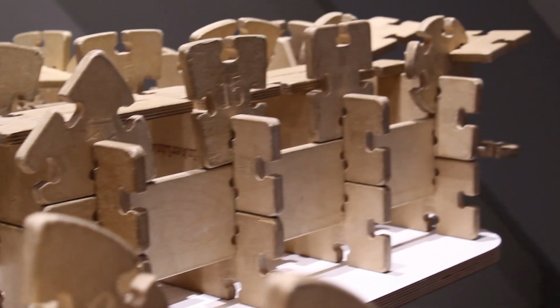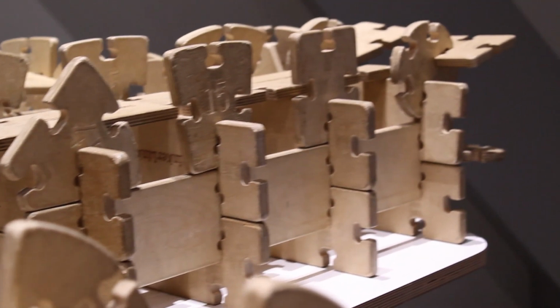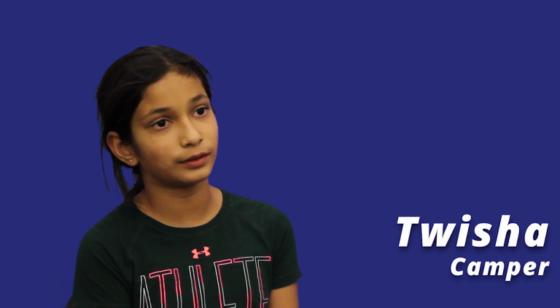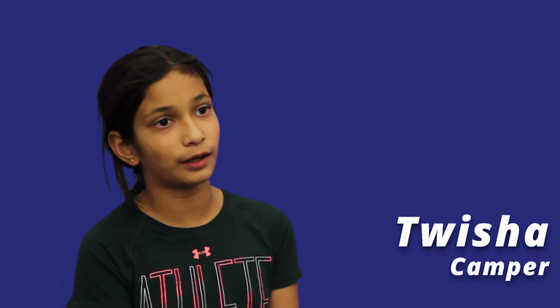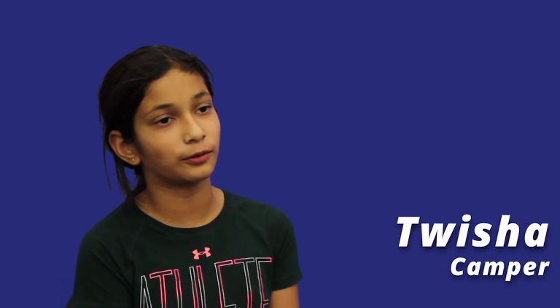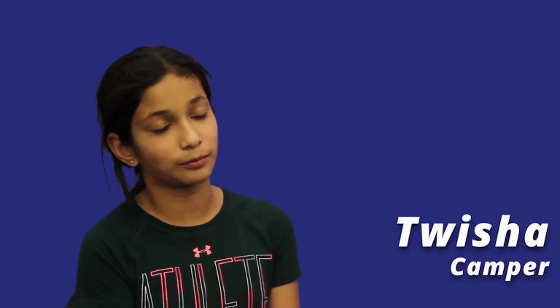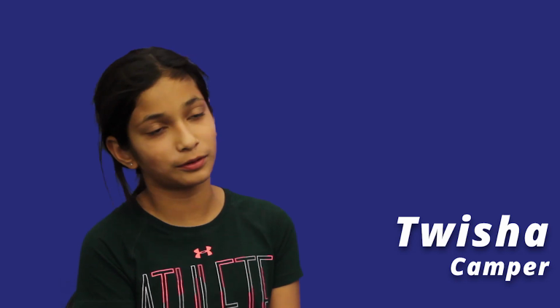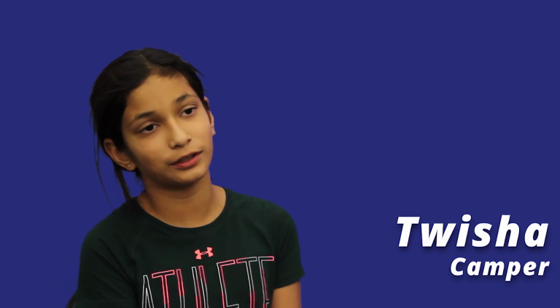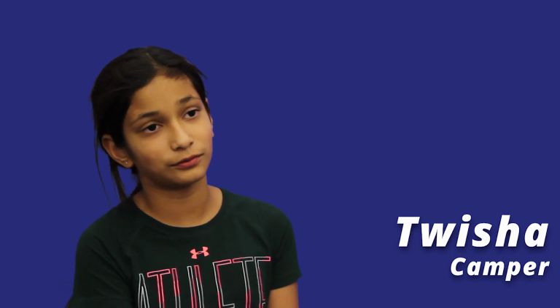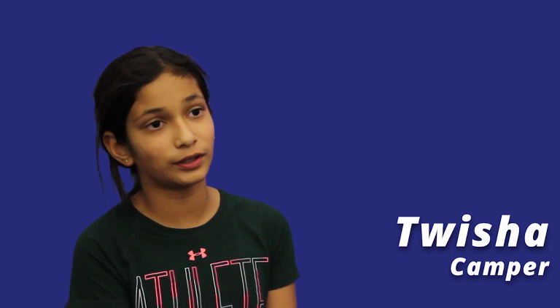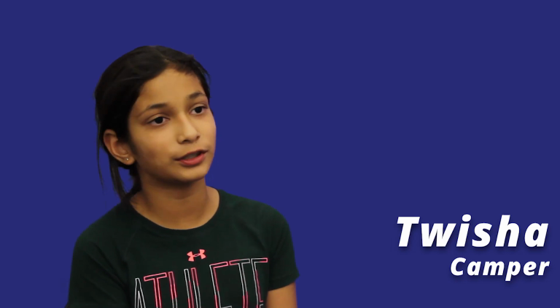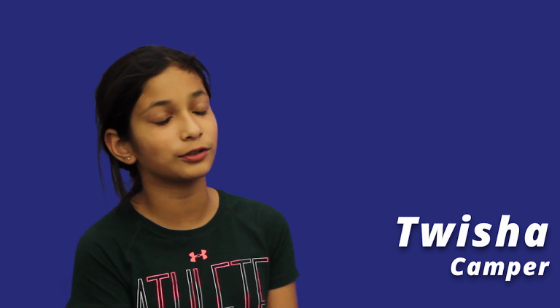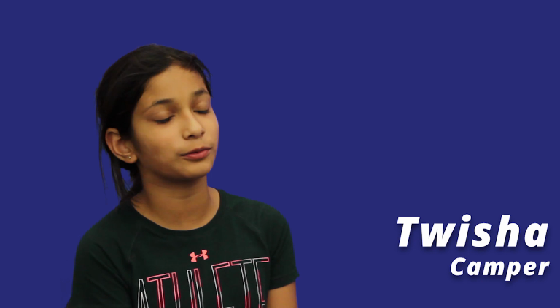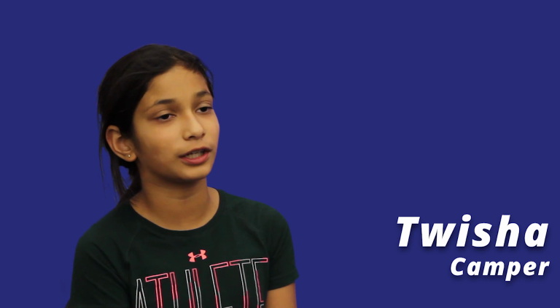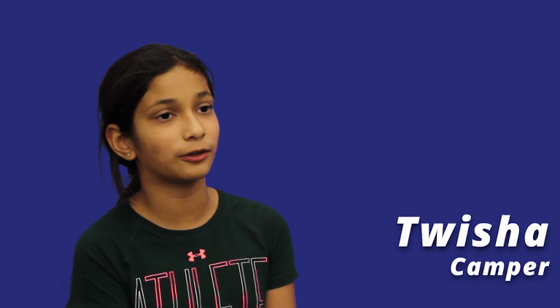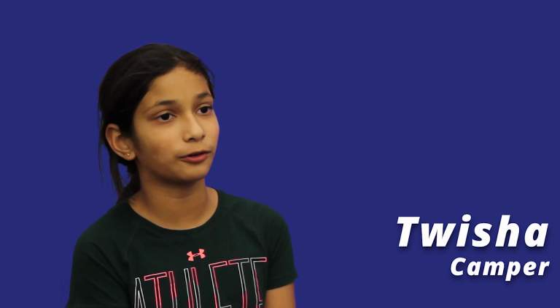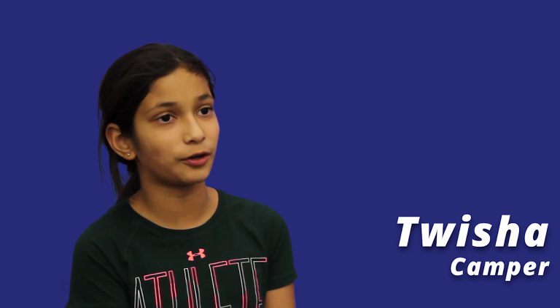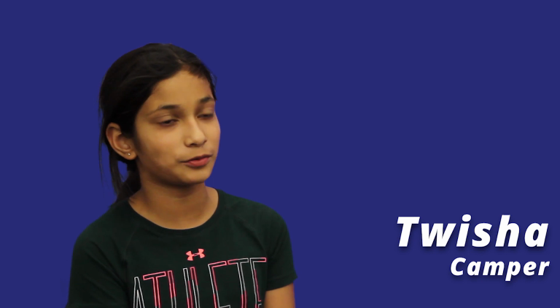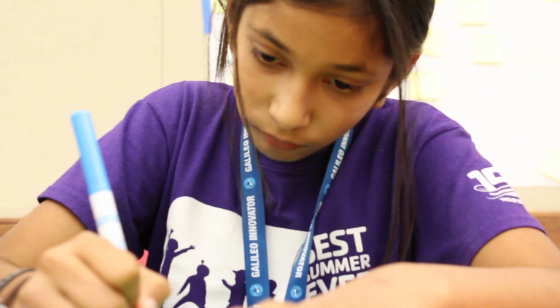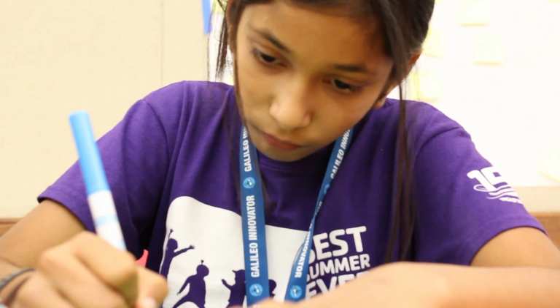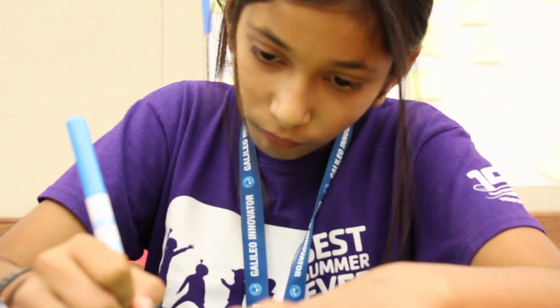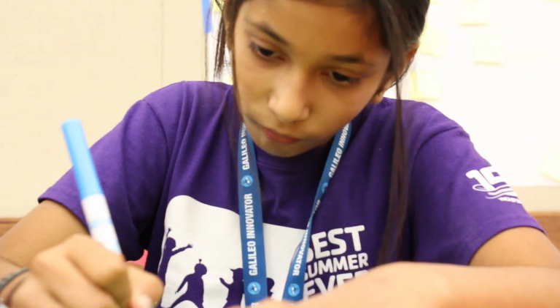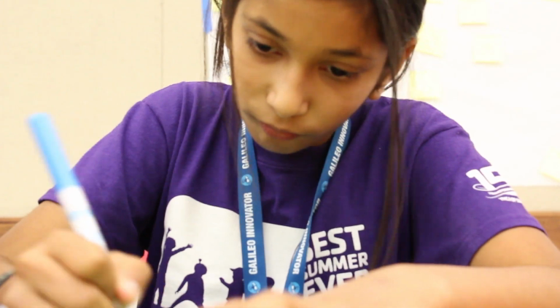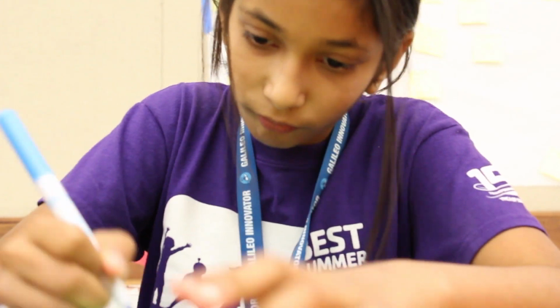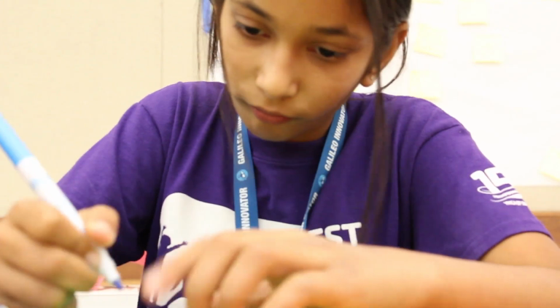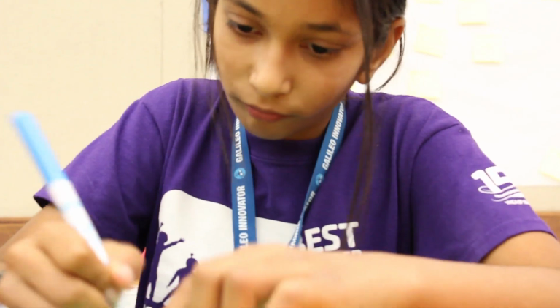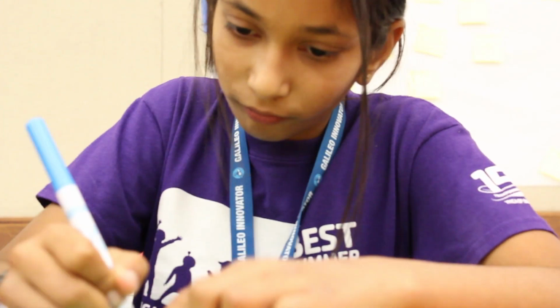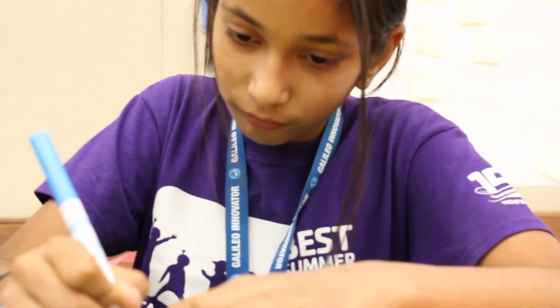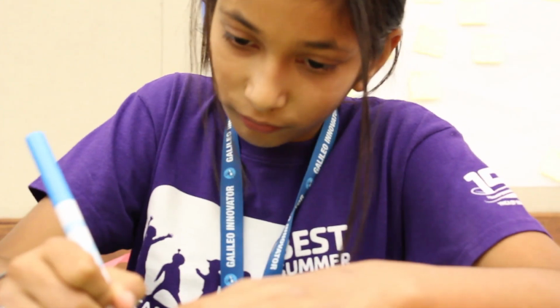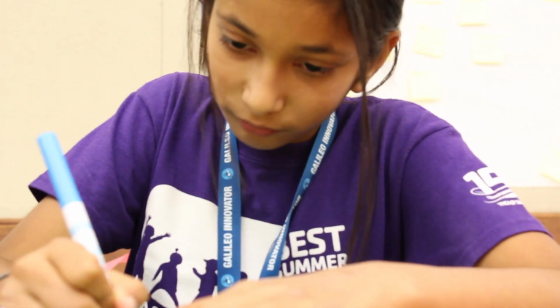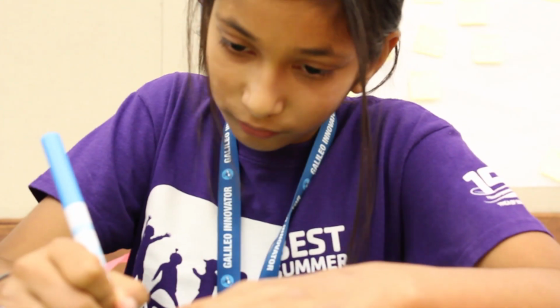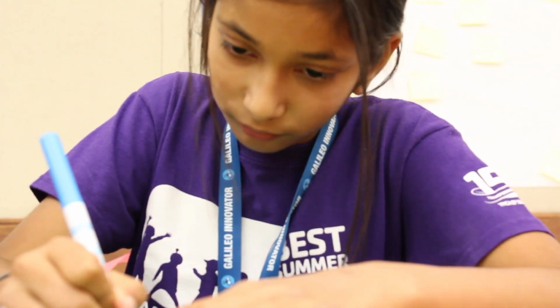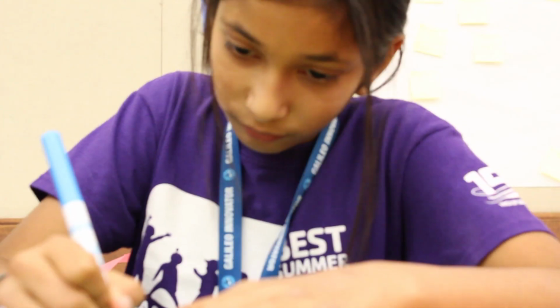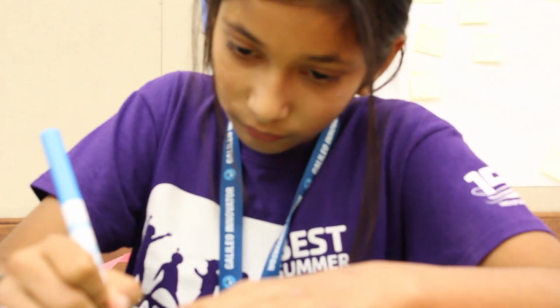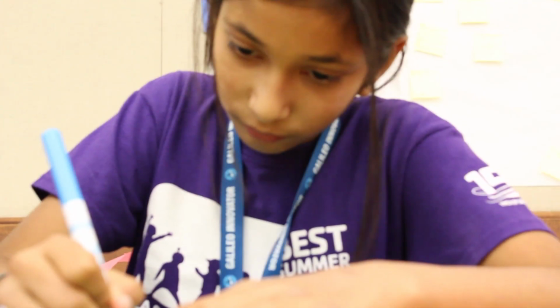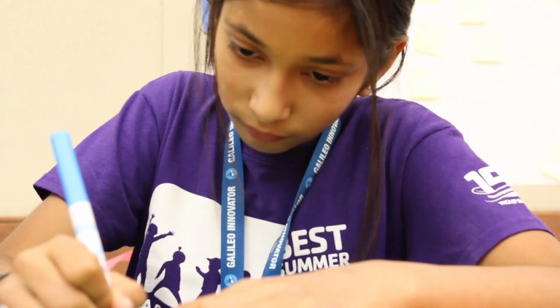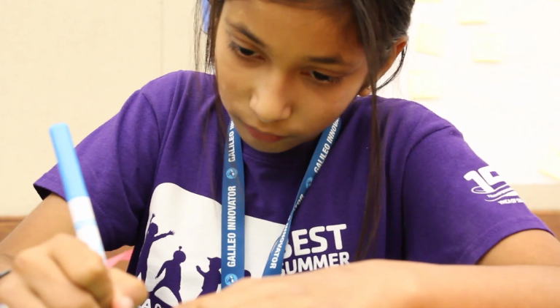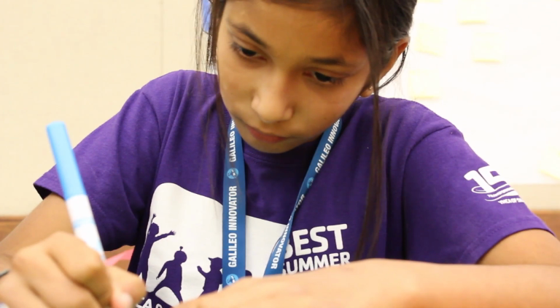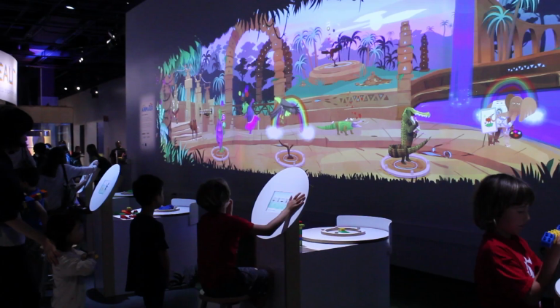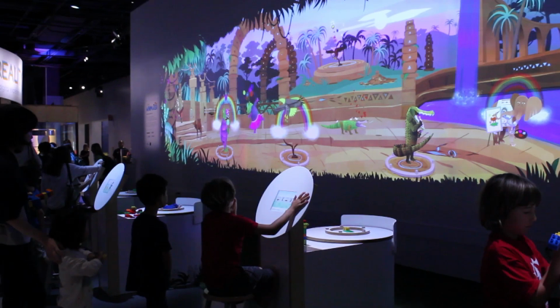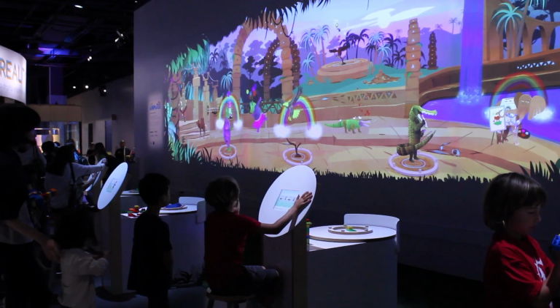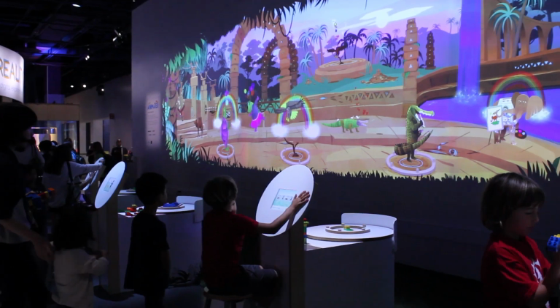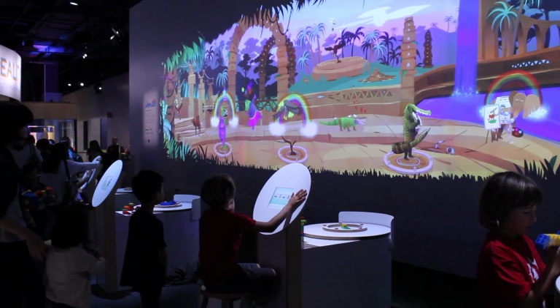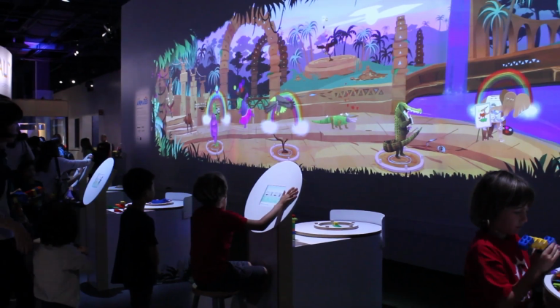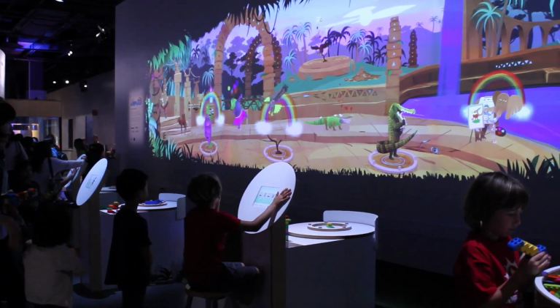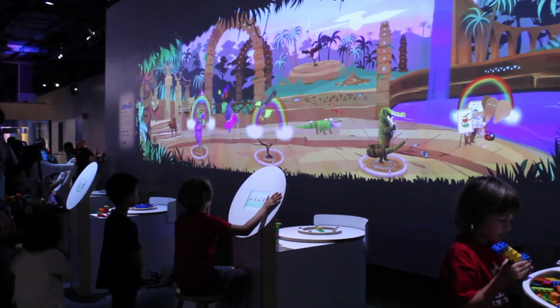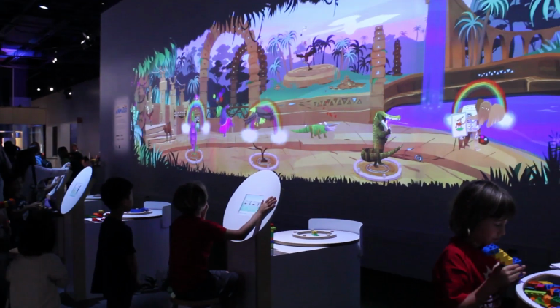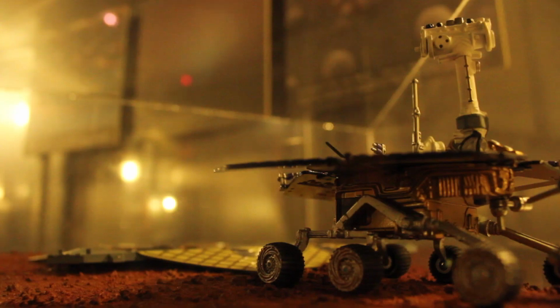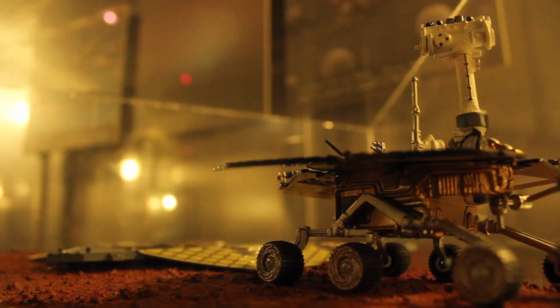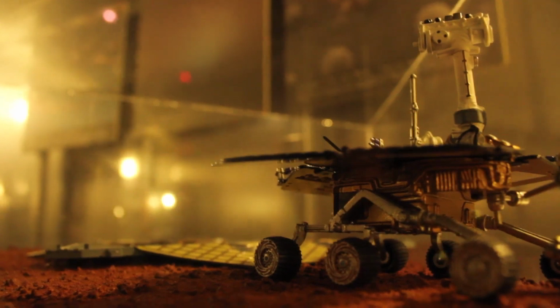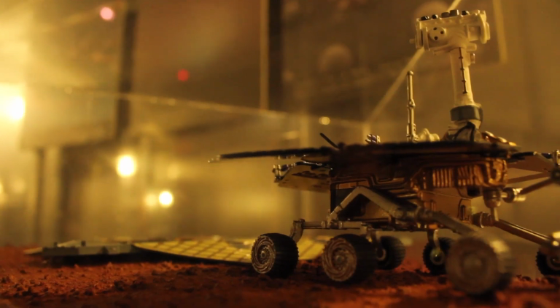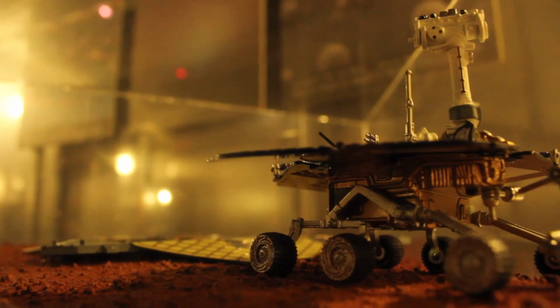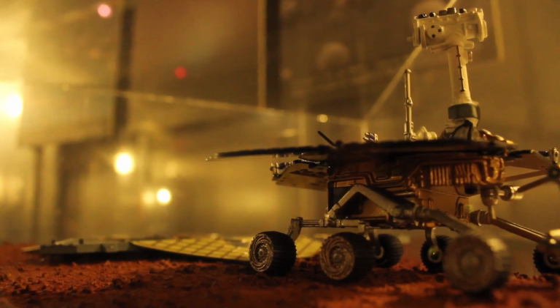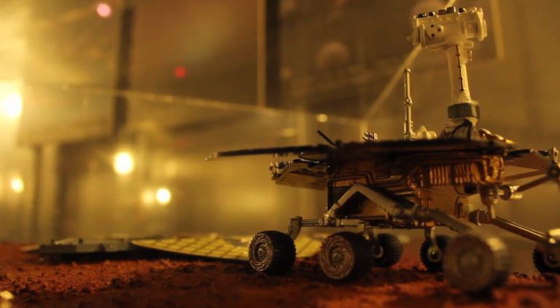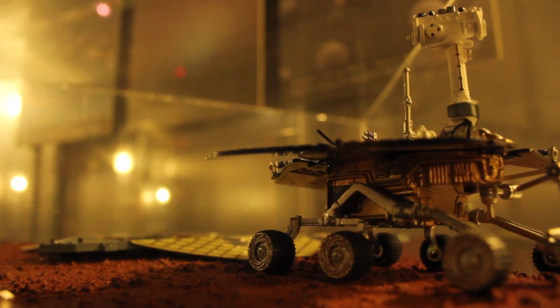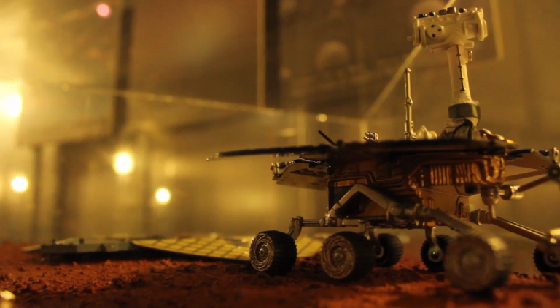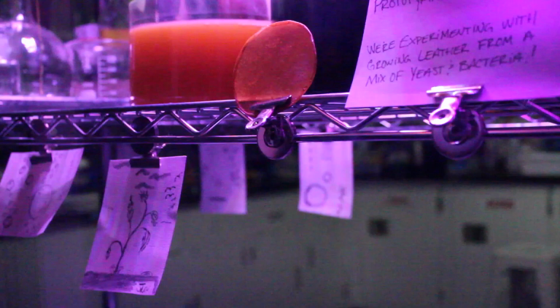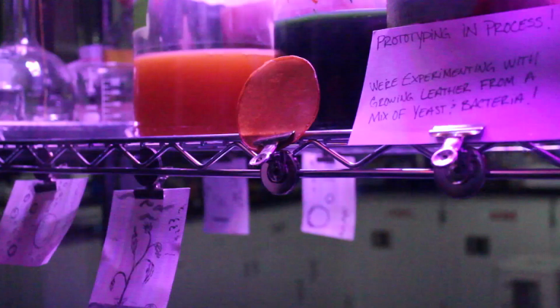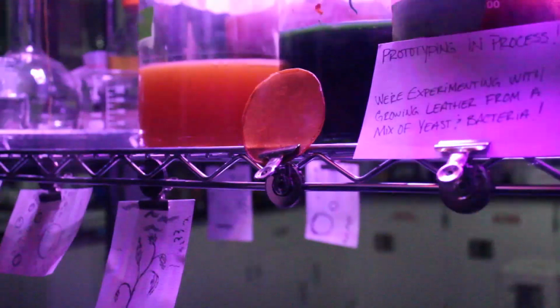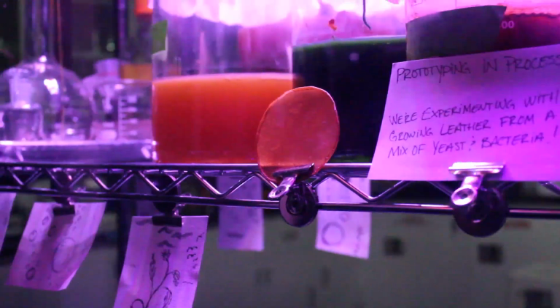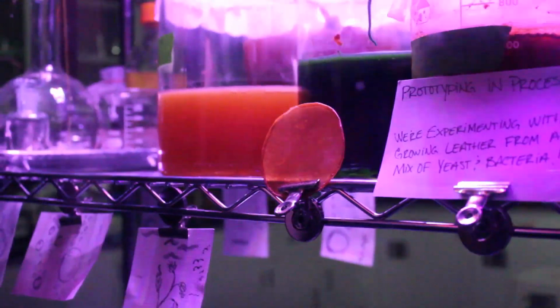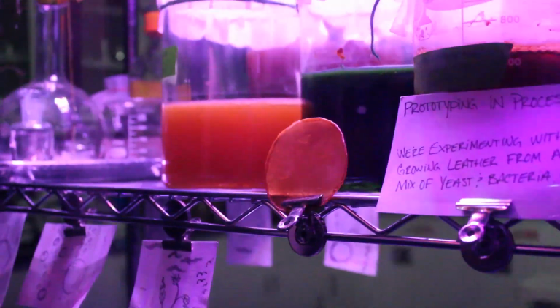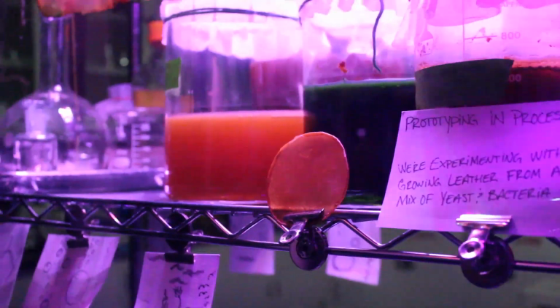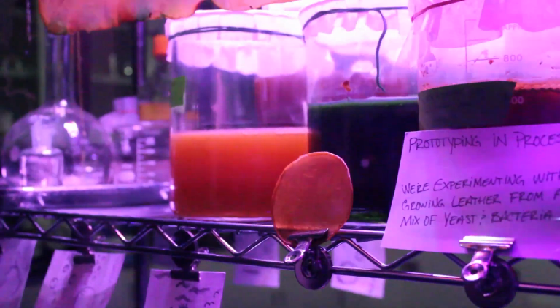I want to be an inventor when I grow up. I've learned about technology and robotics related to biotech.